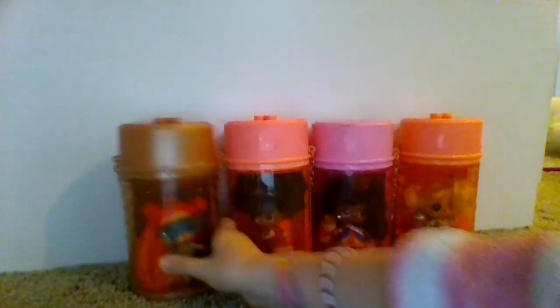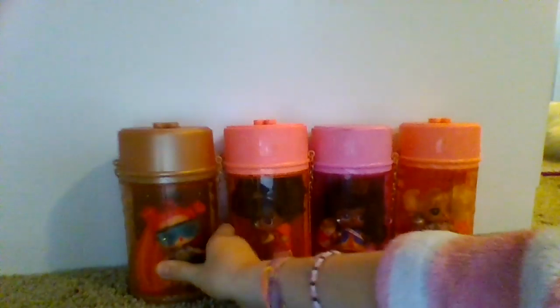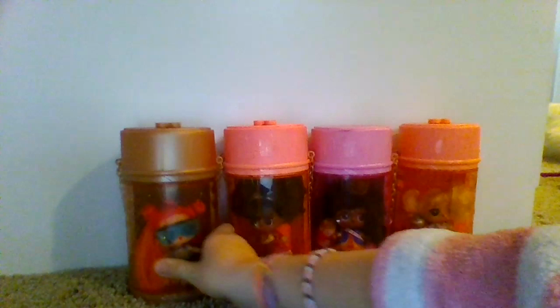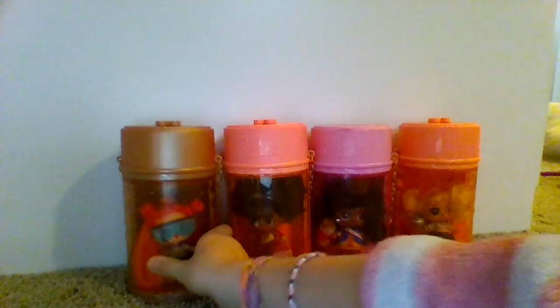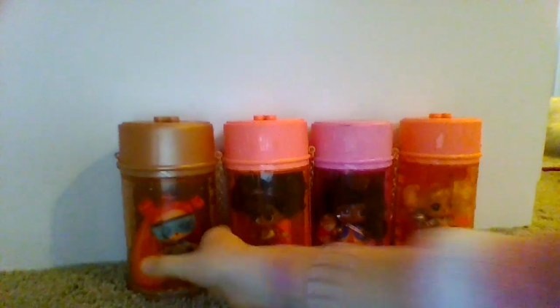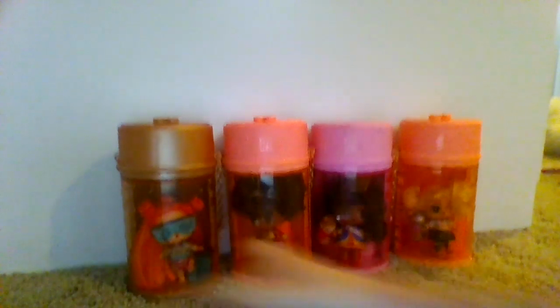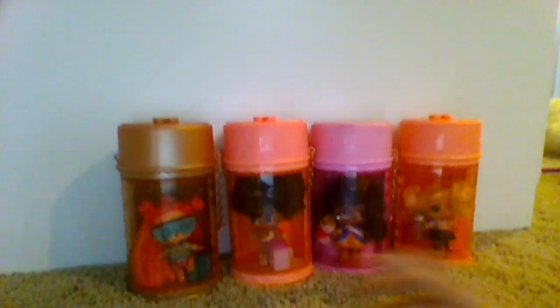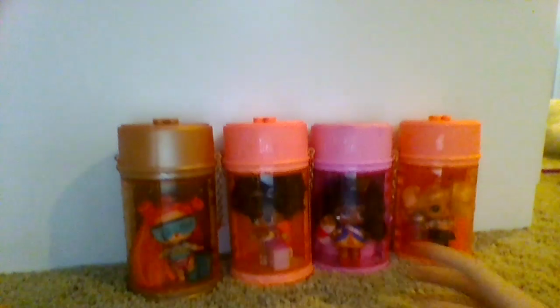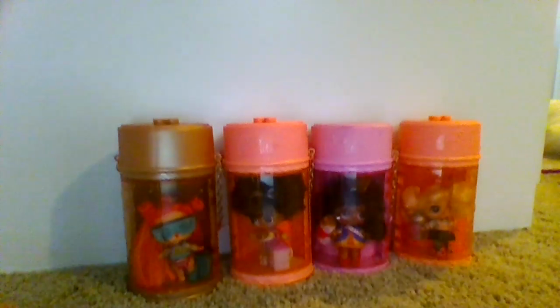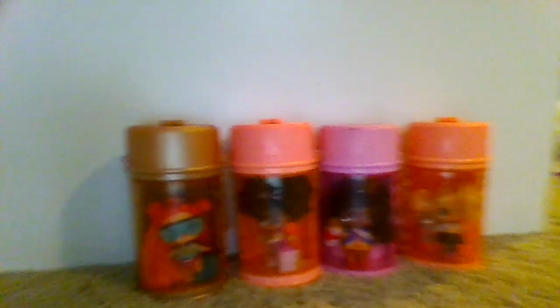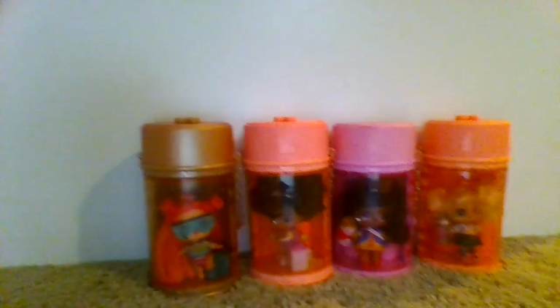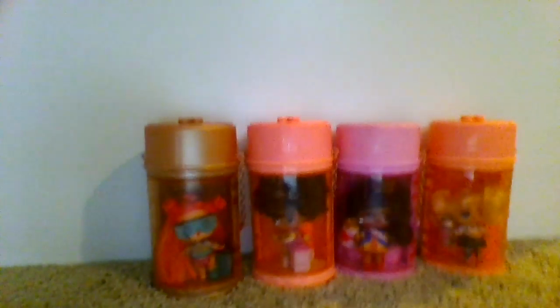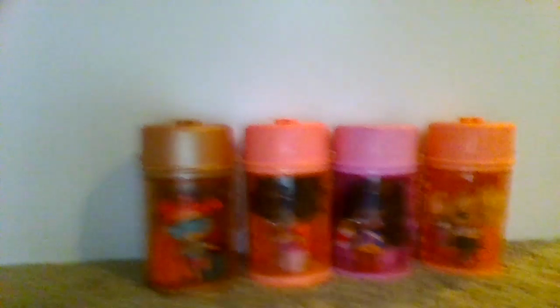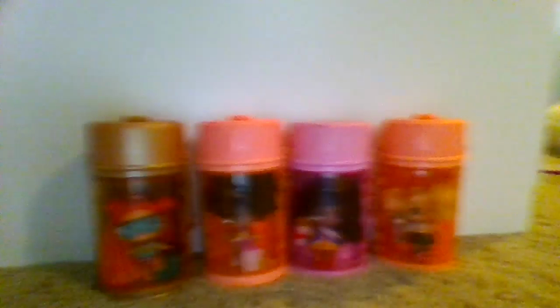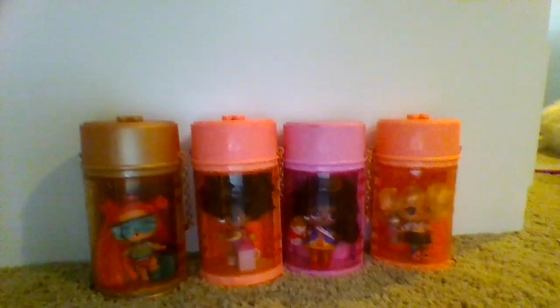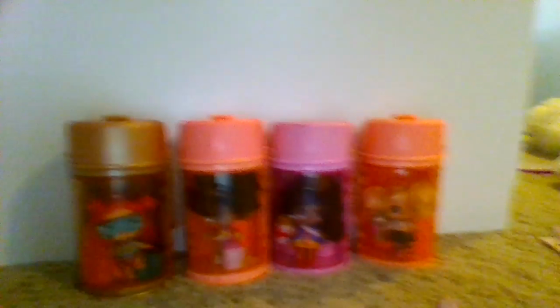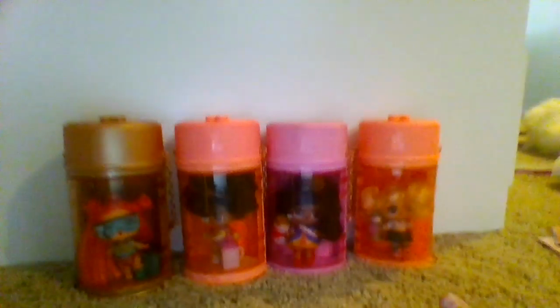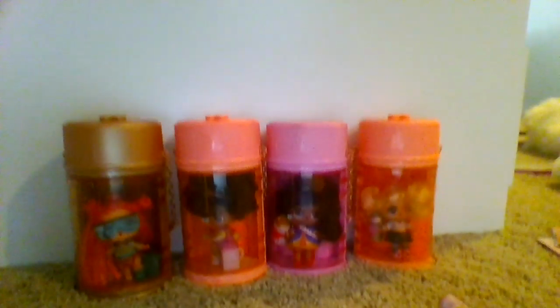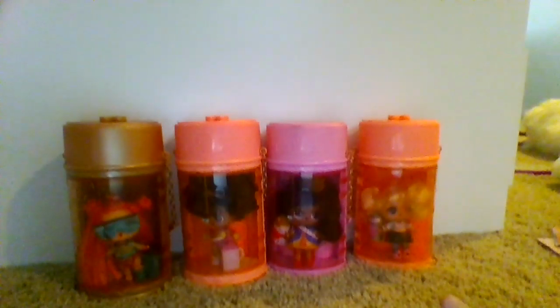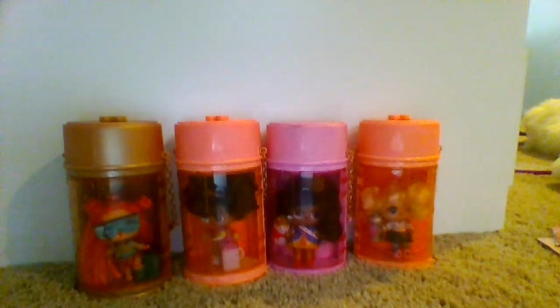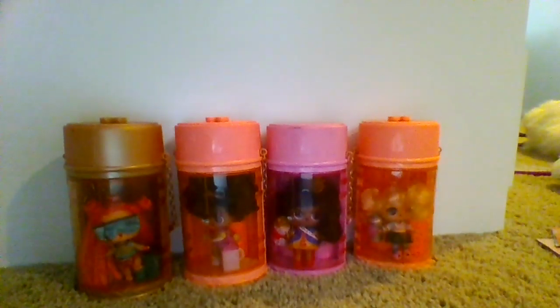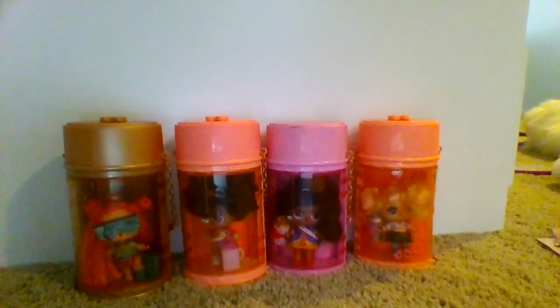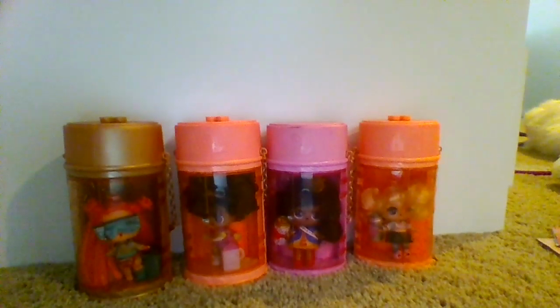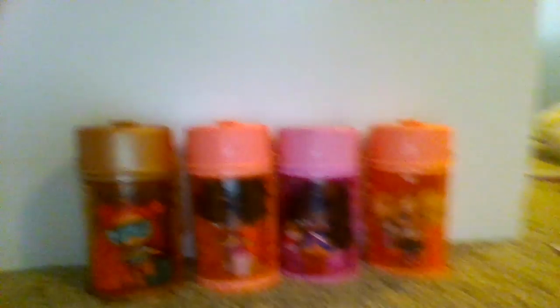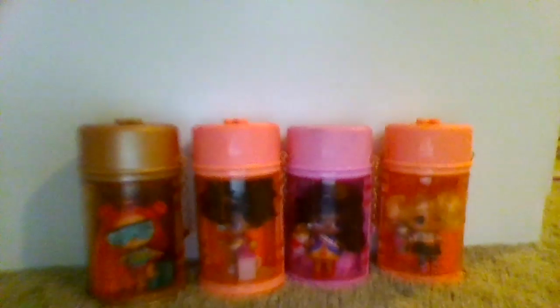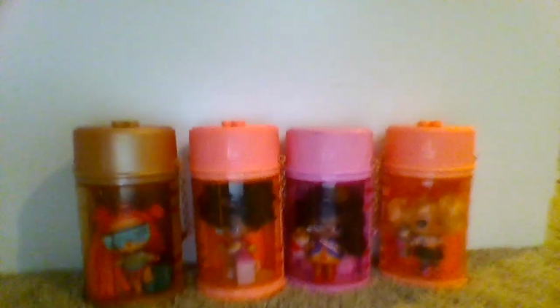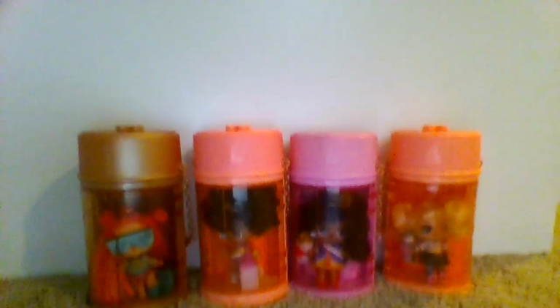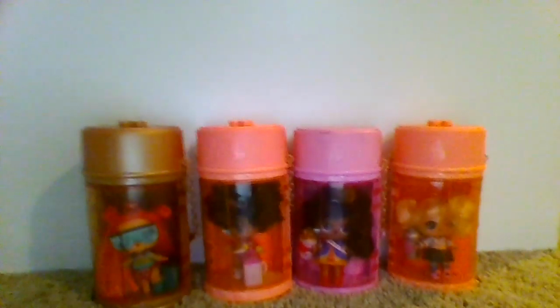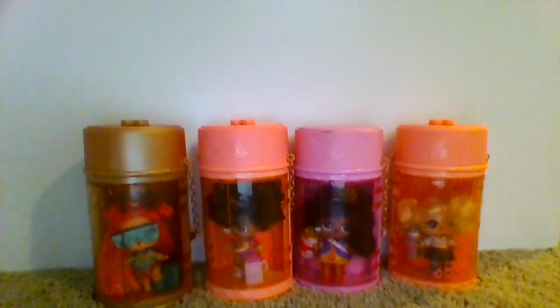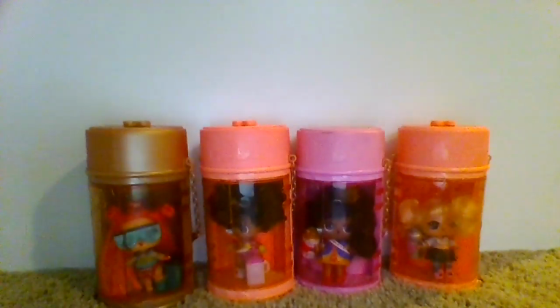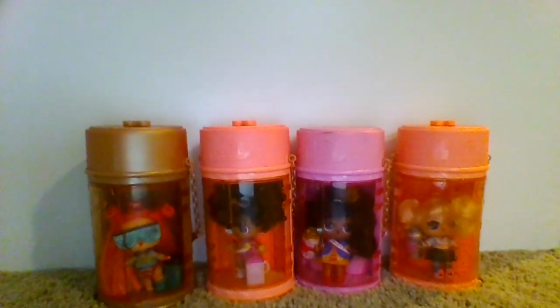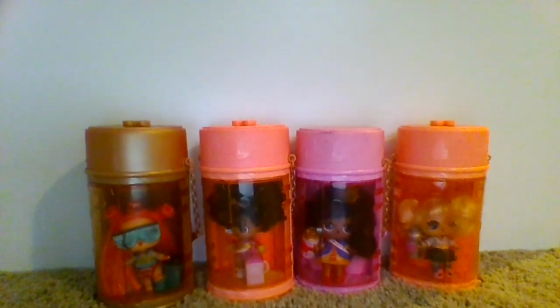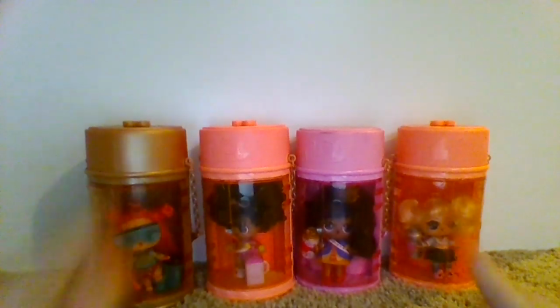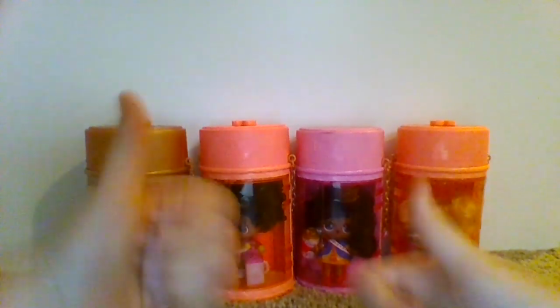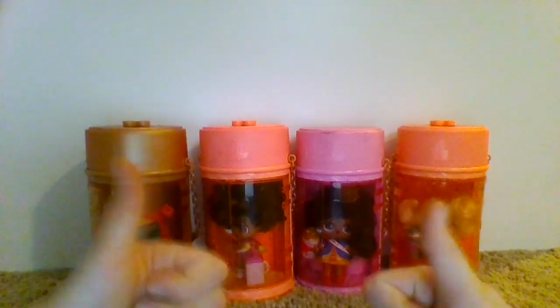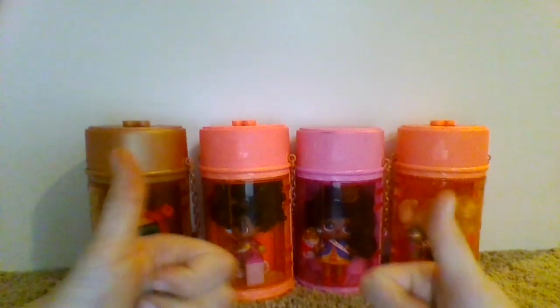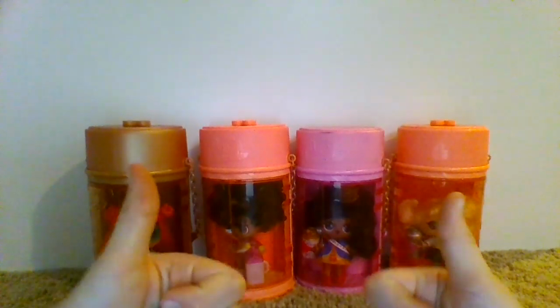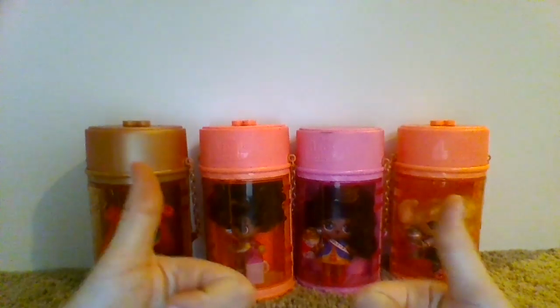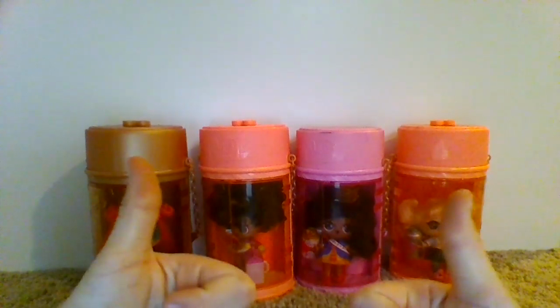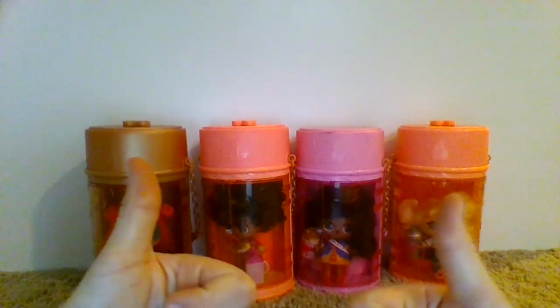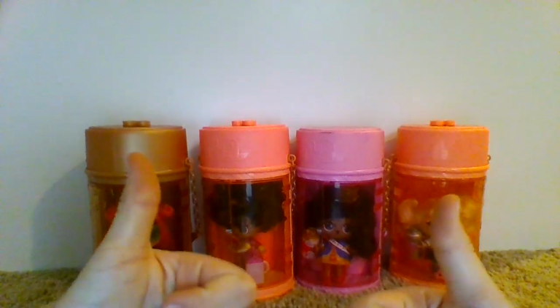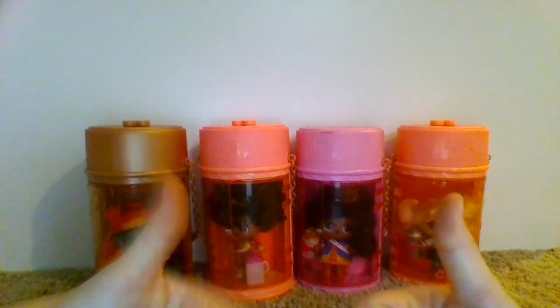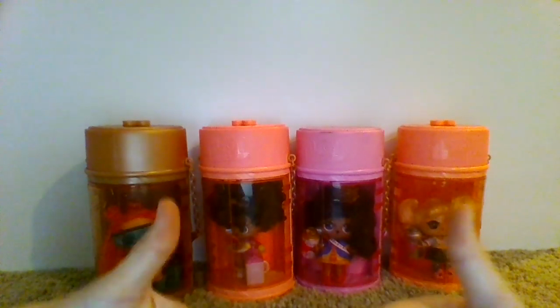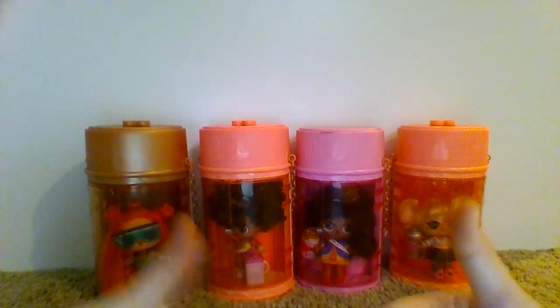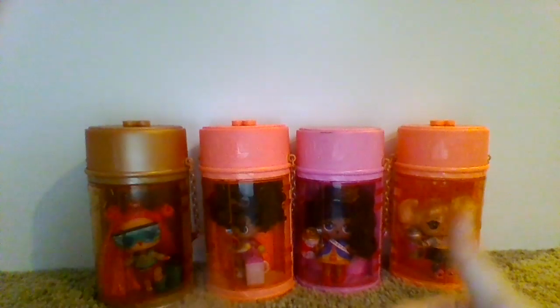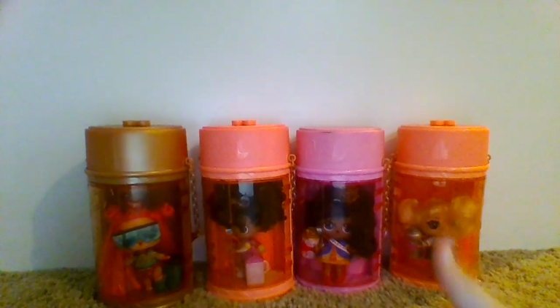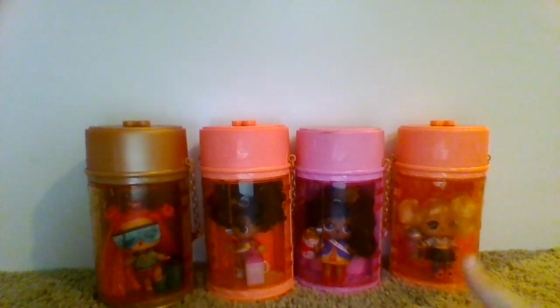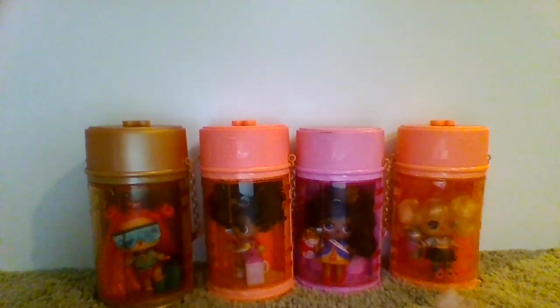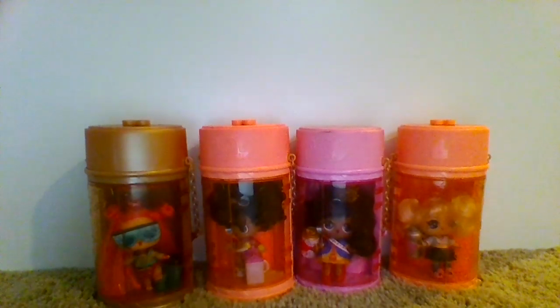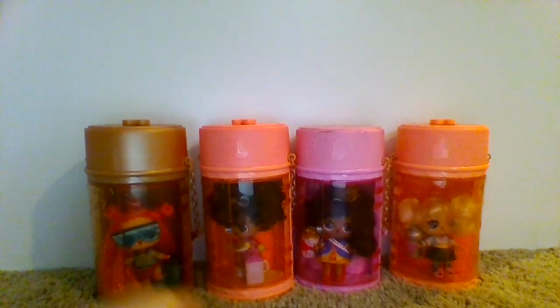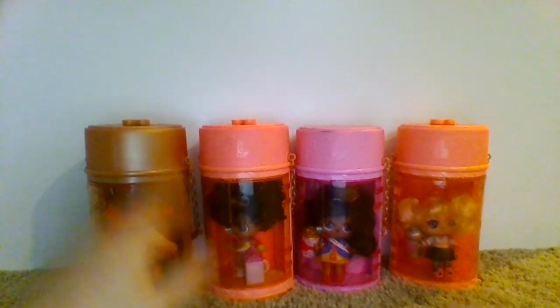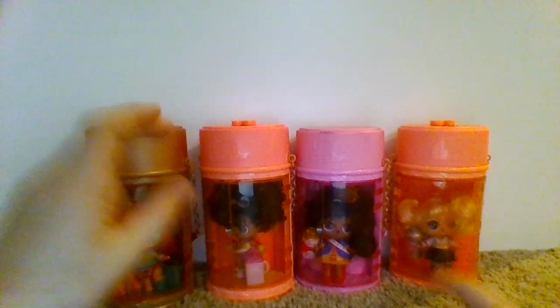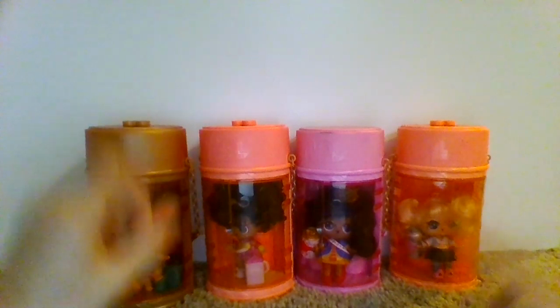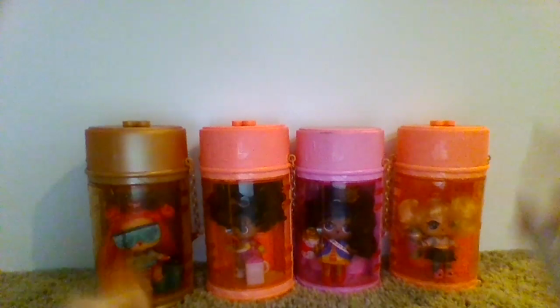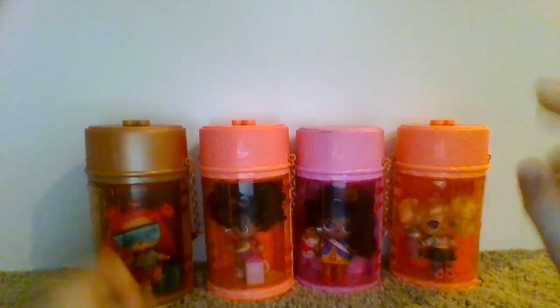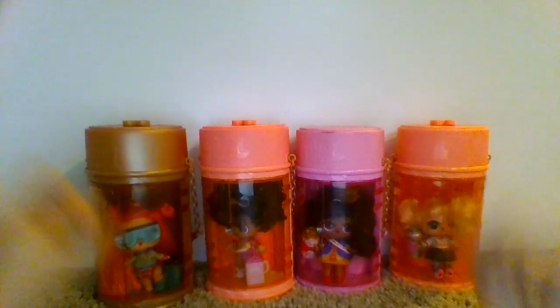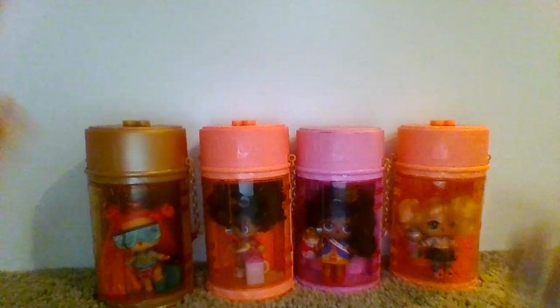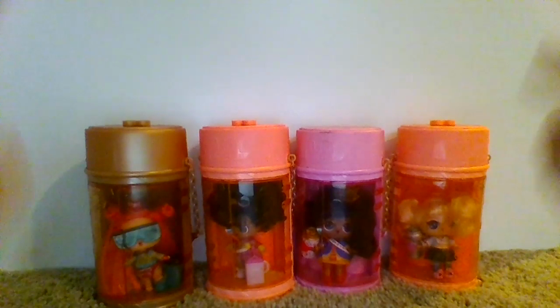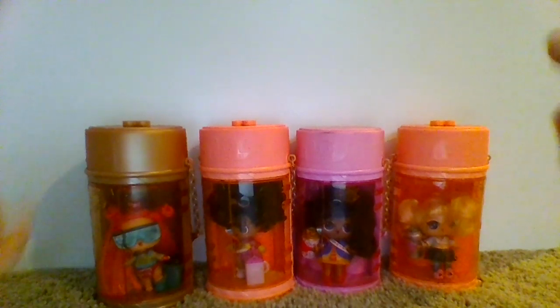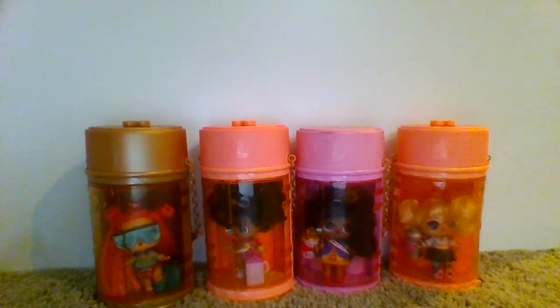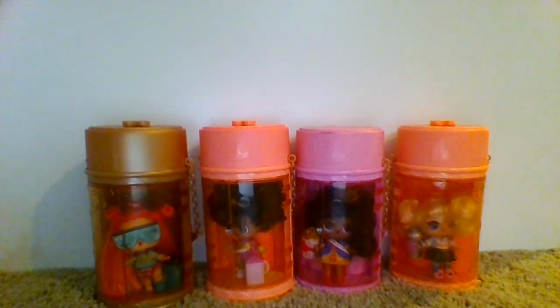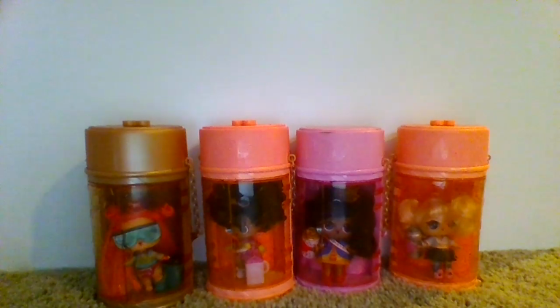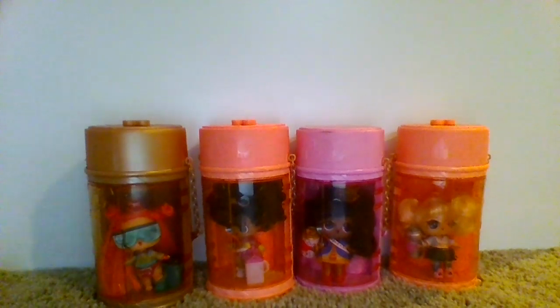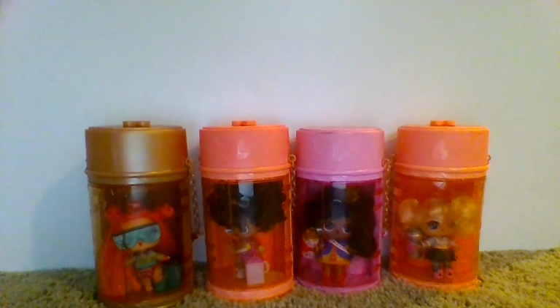And those are my hair dolls. Hit like if you liked this video. More videos will be coming out.